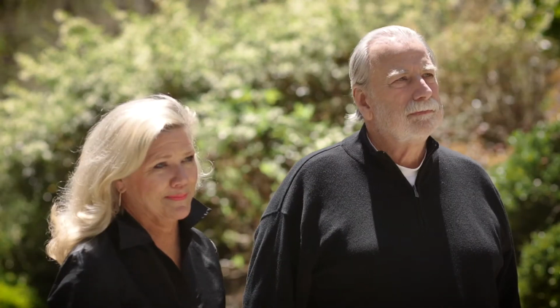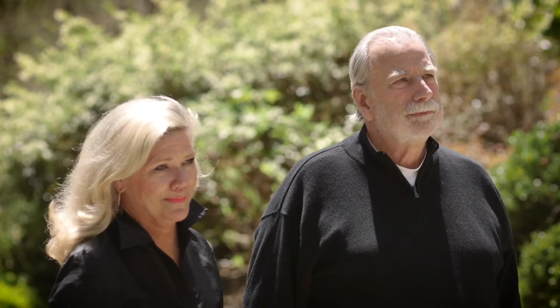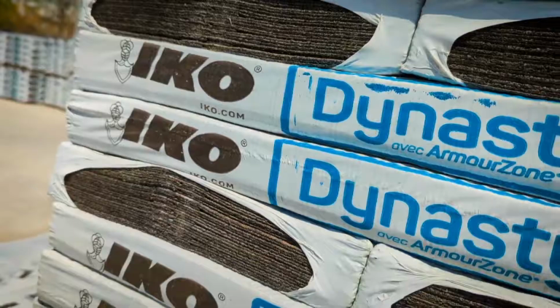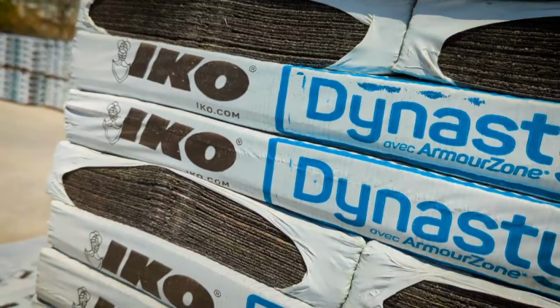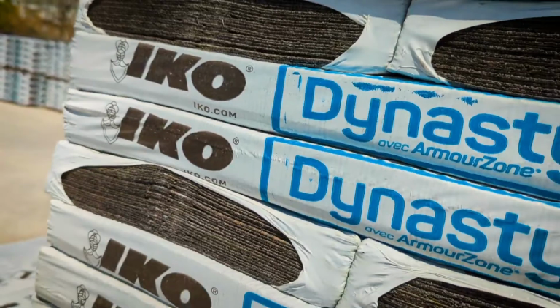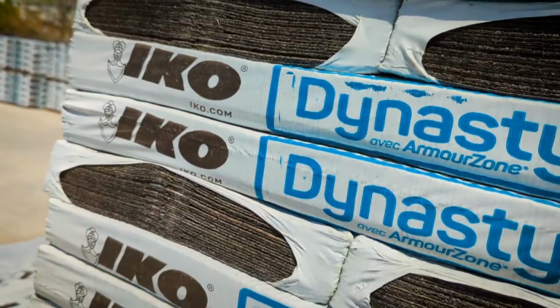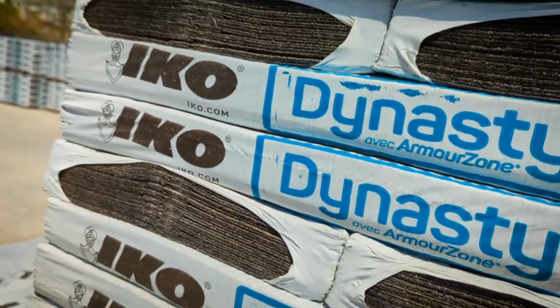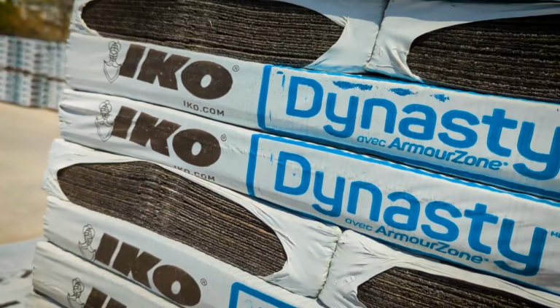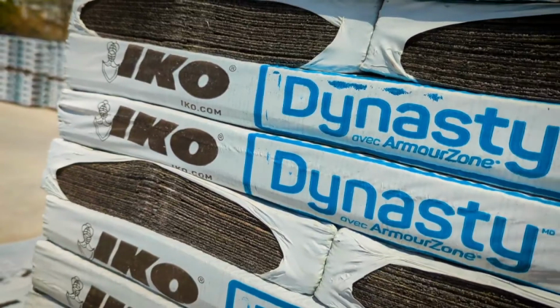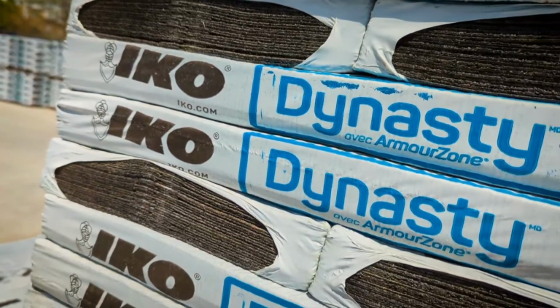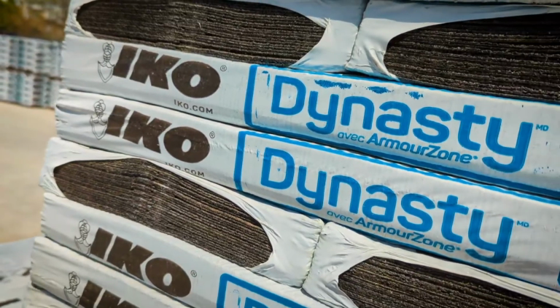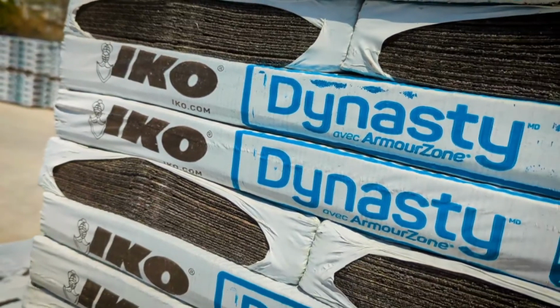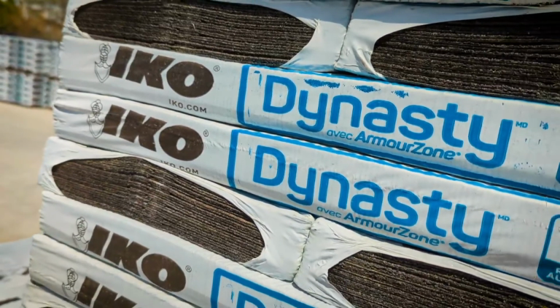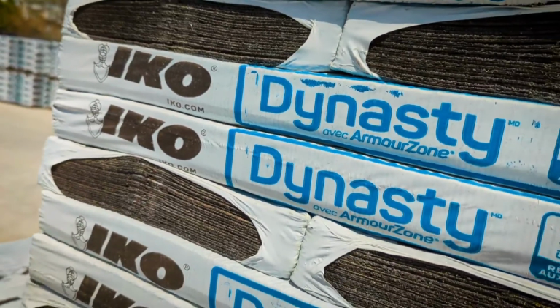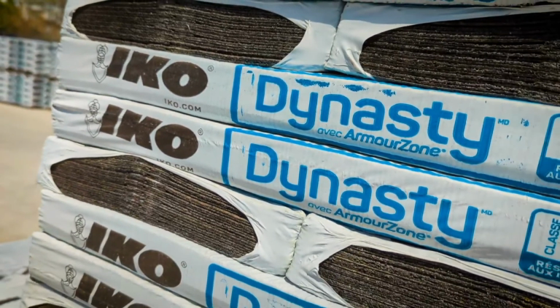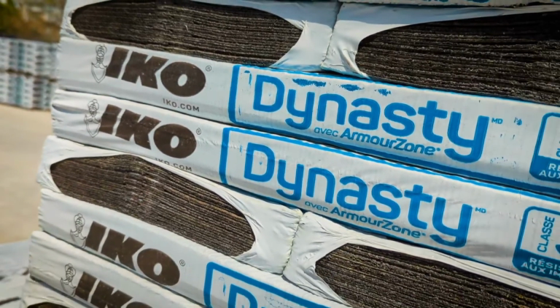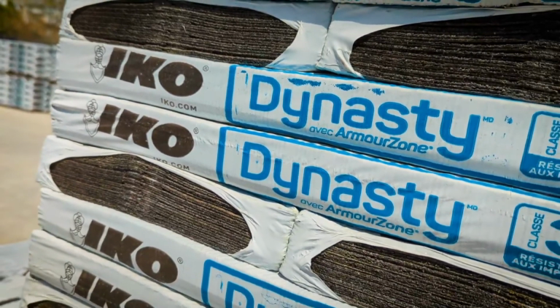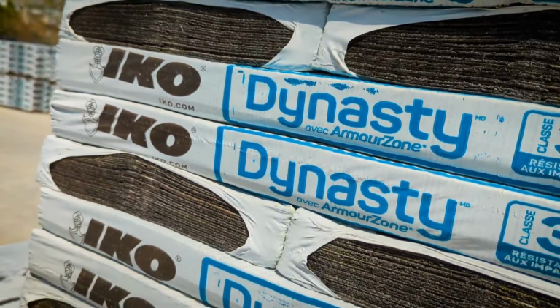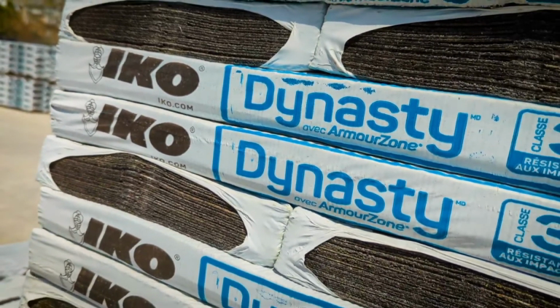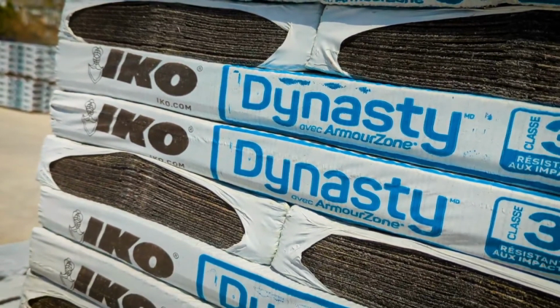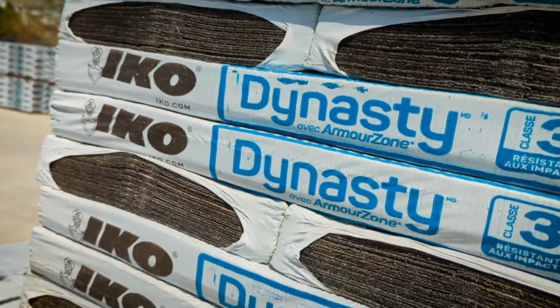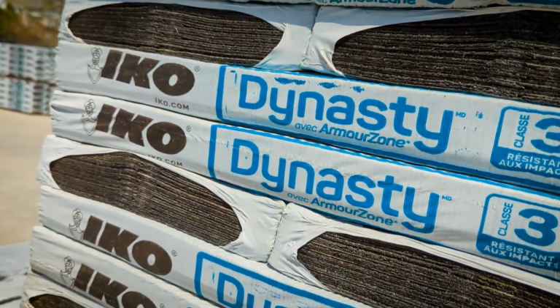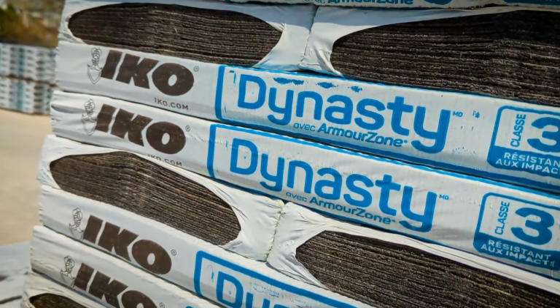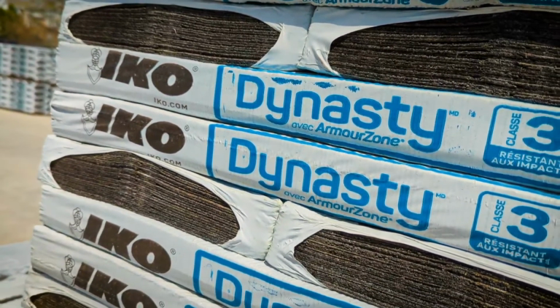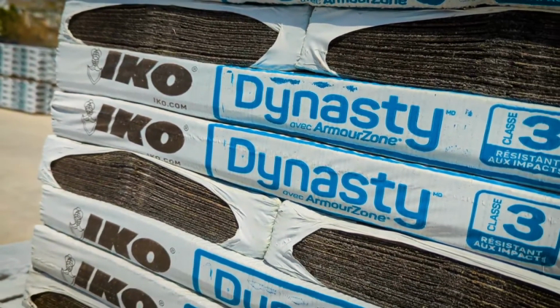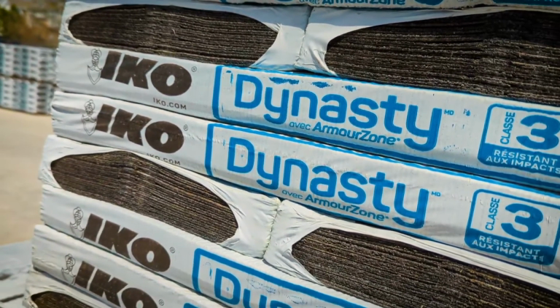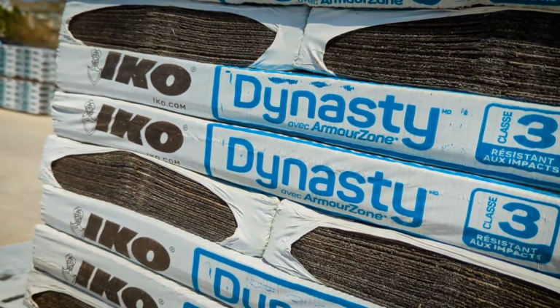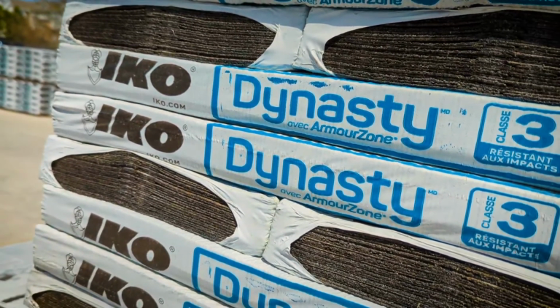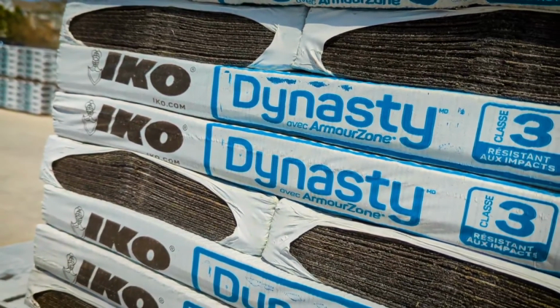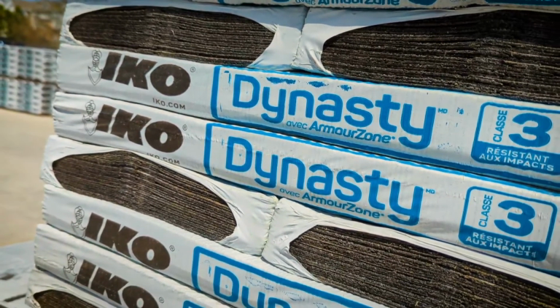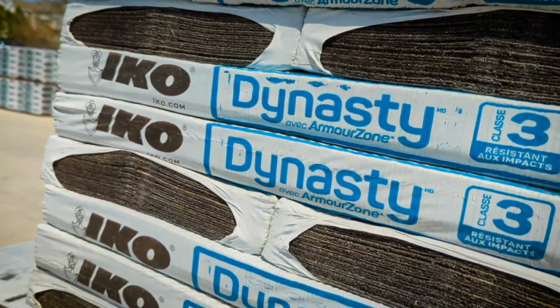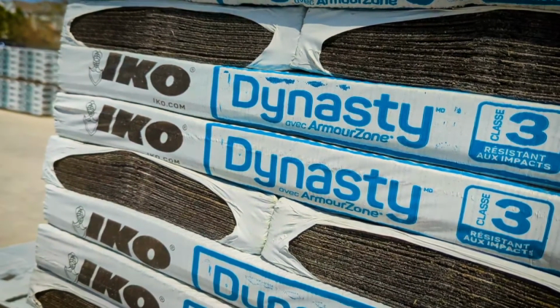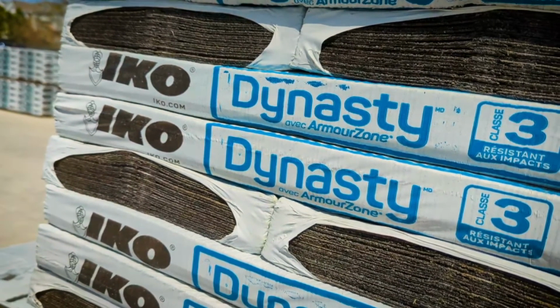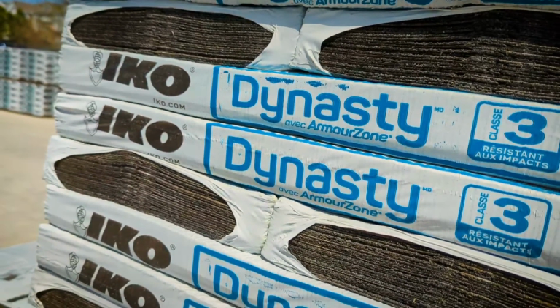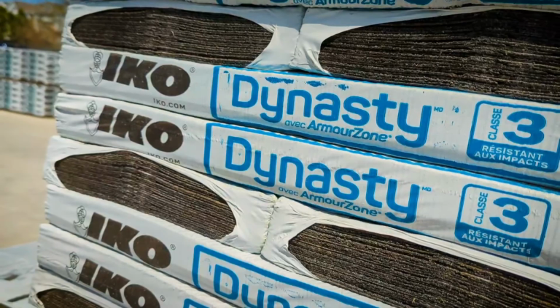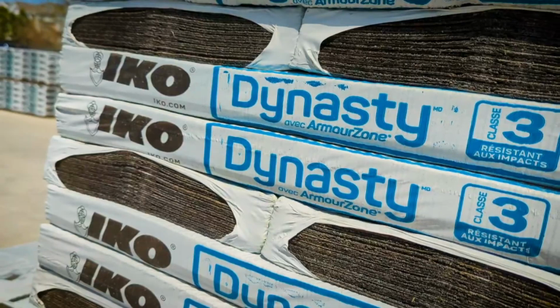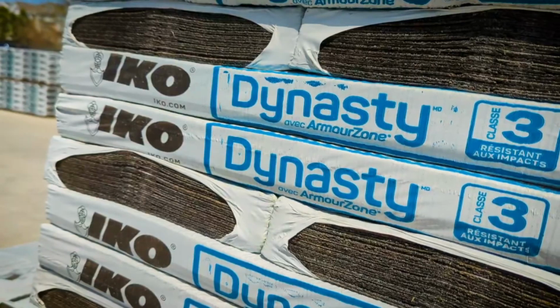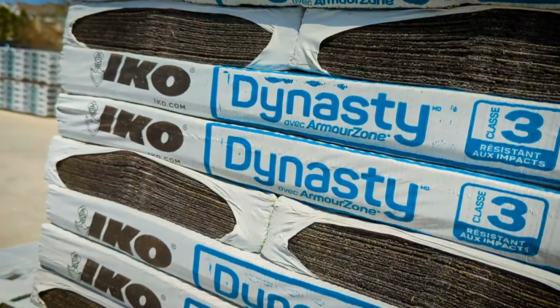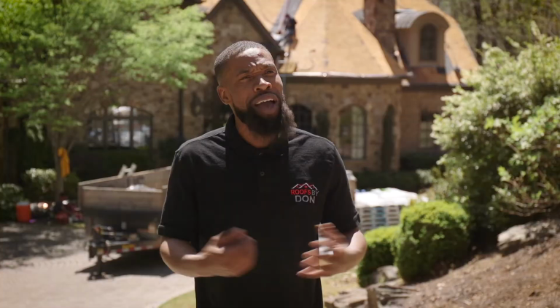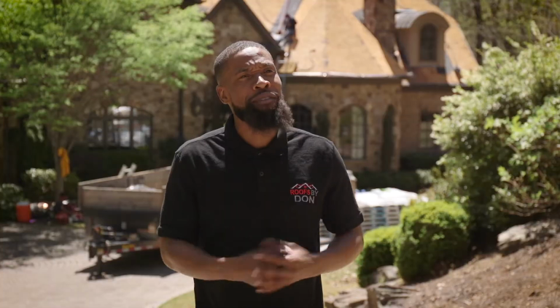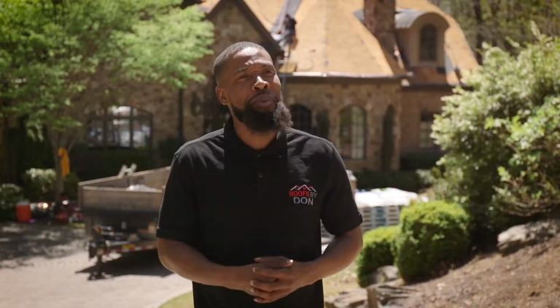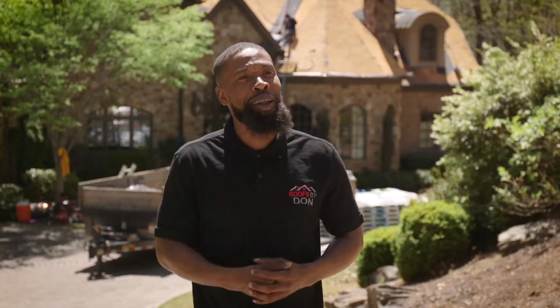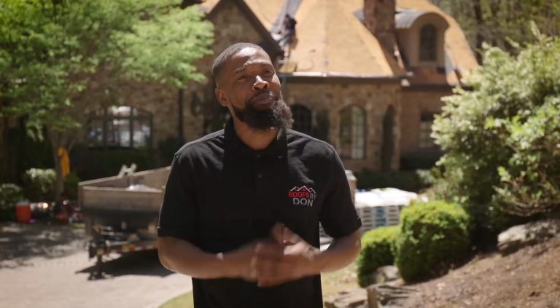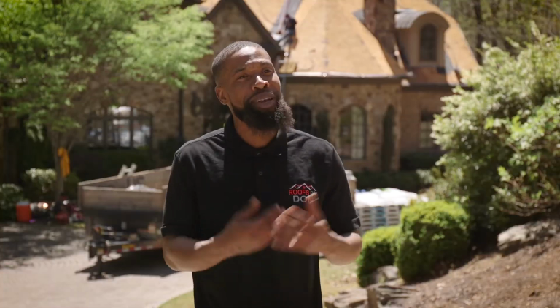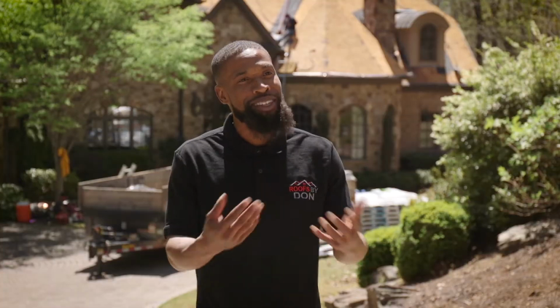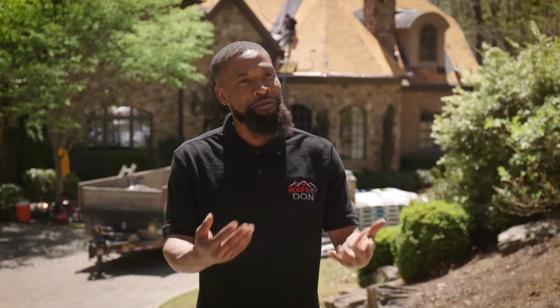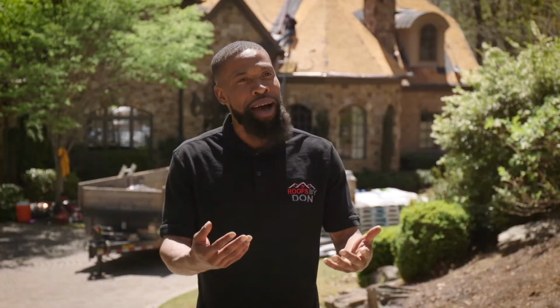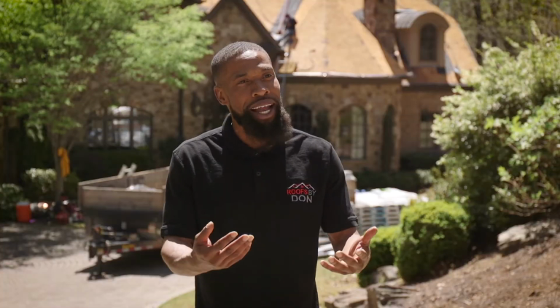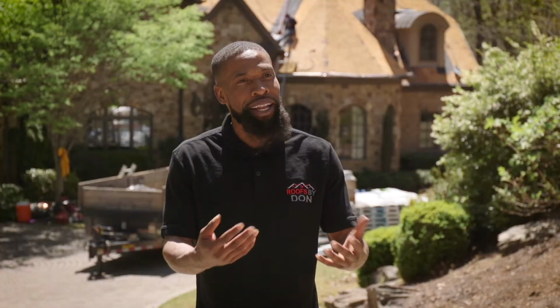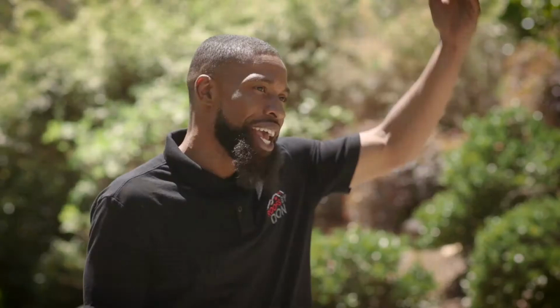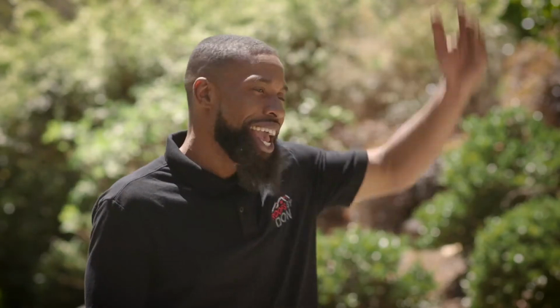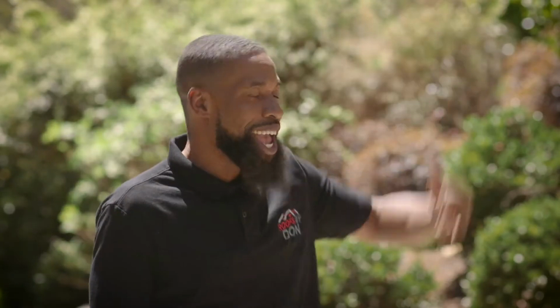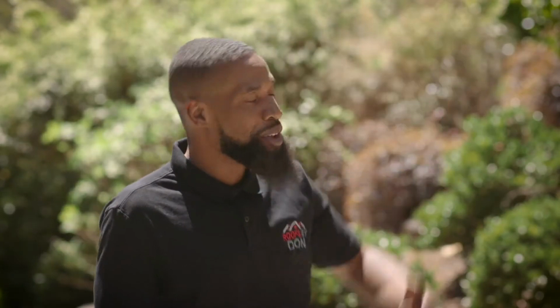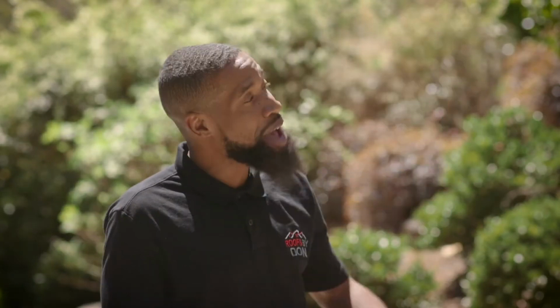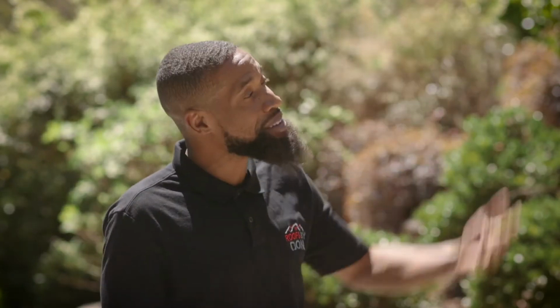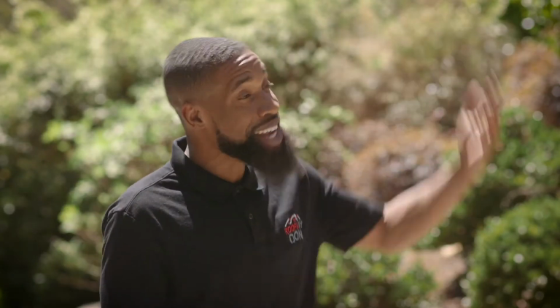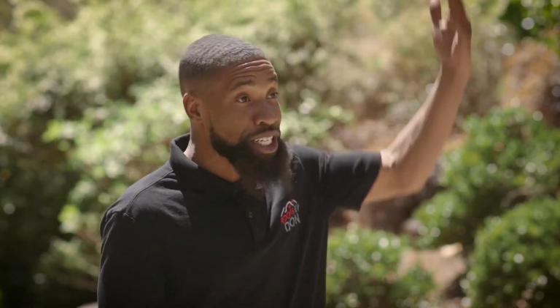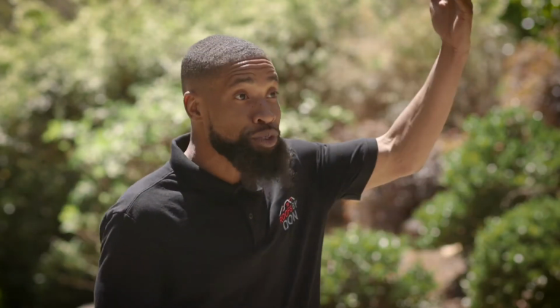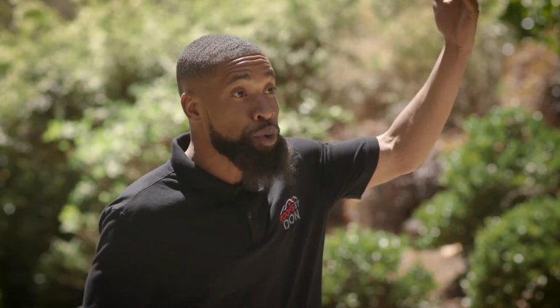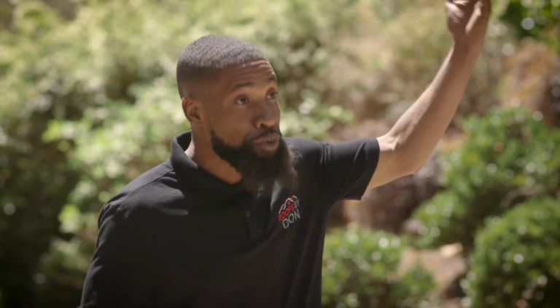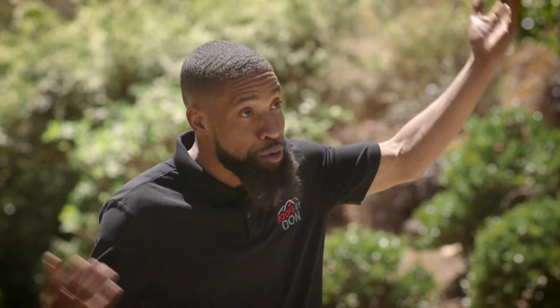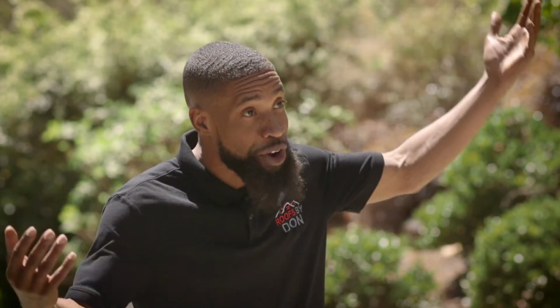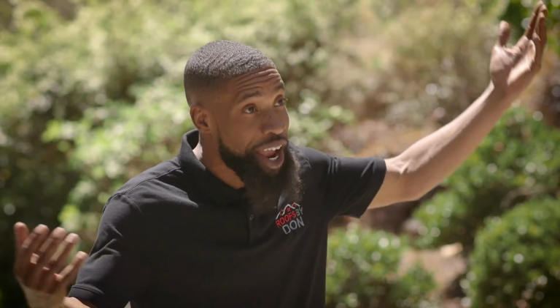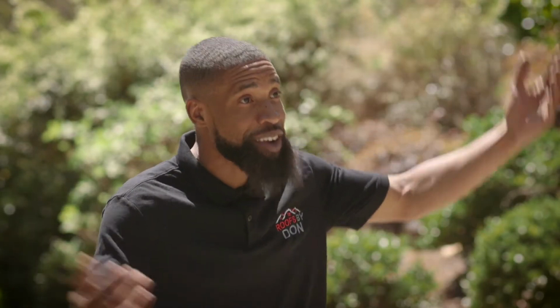Now the IKO Dynasty line is Class III impact resistant, so you have better peace of mind and a nice roof over your head.